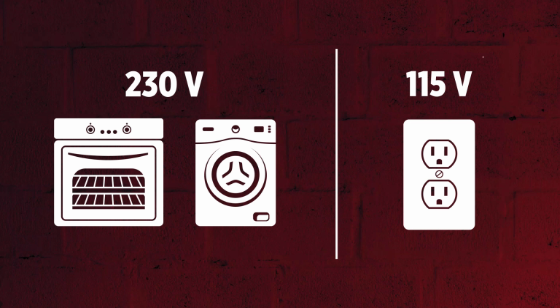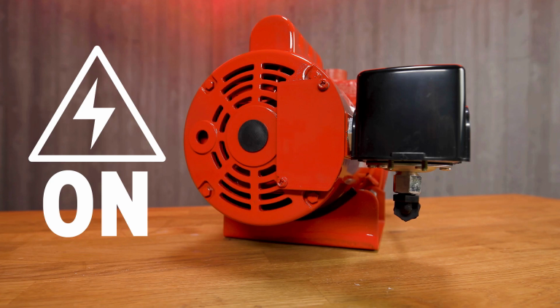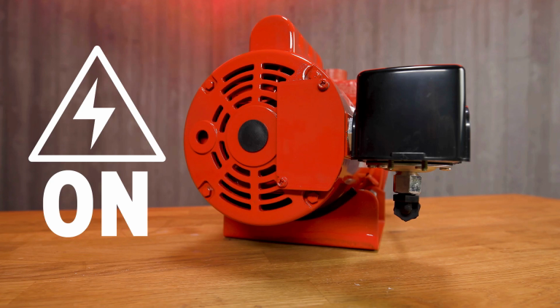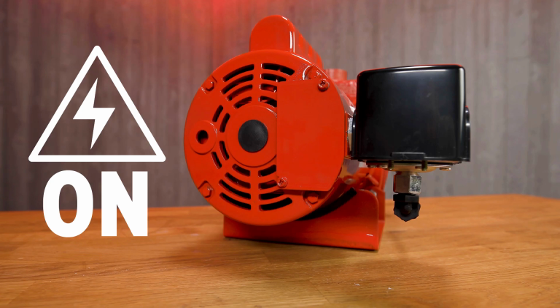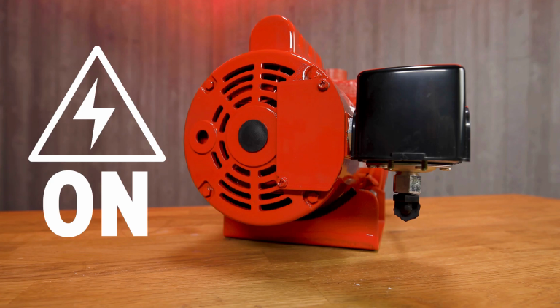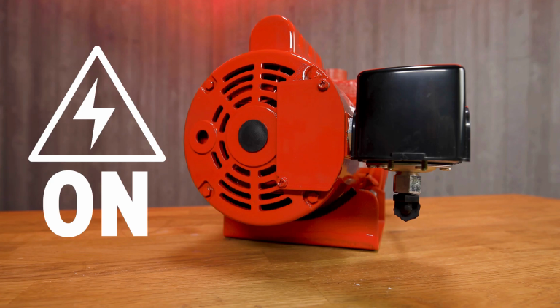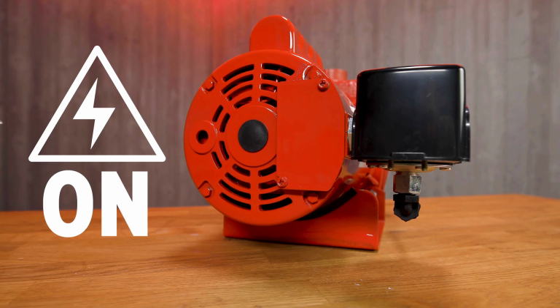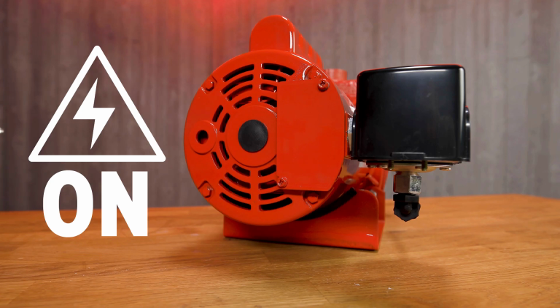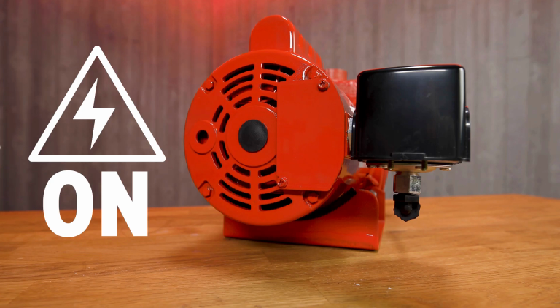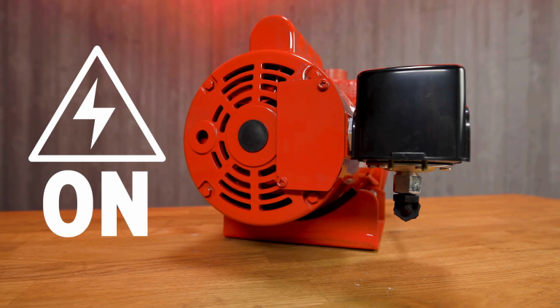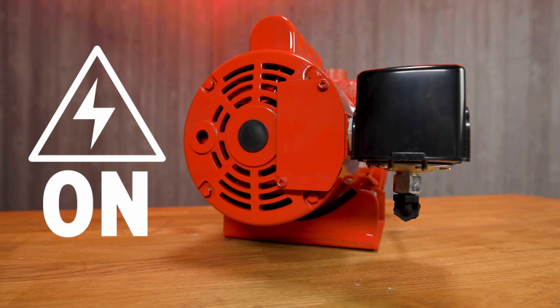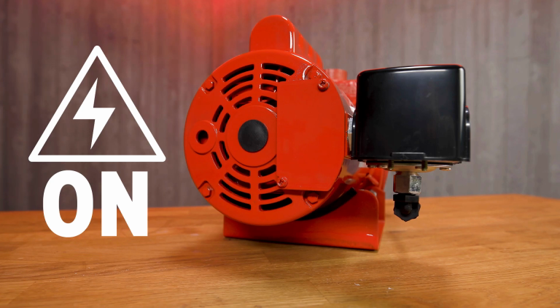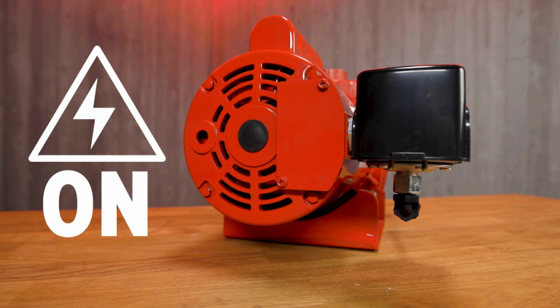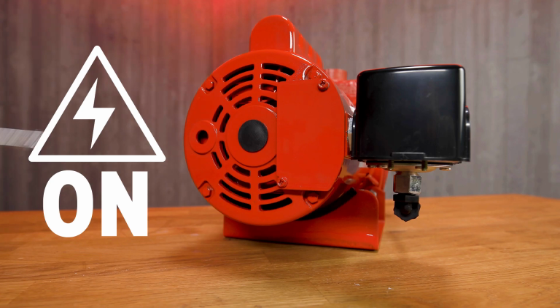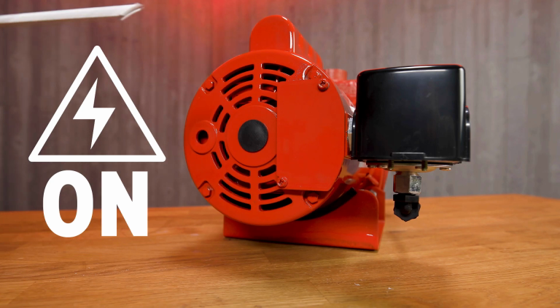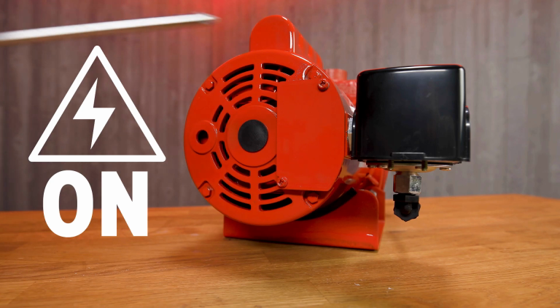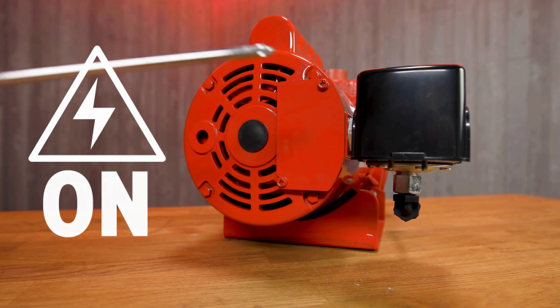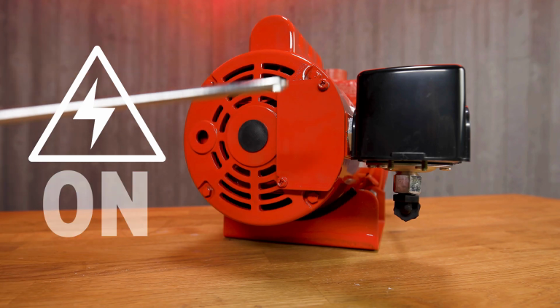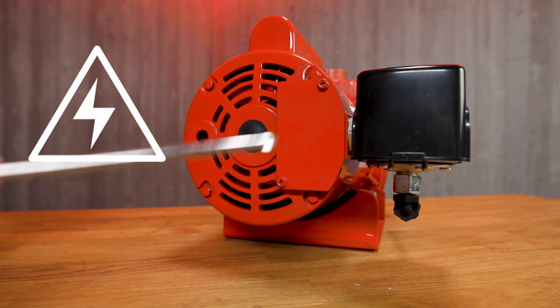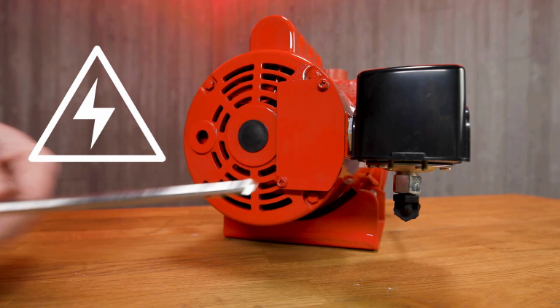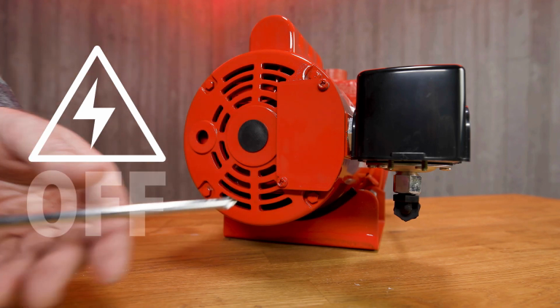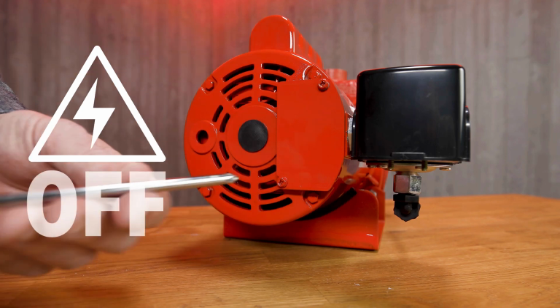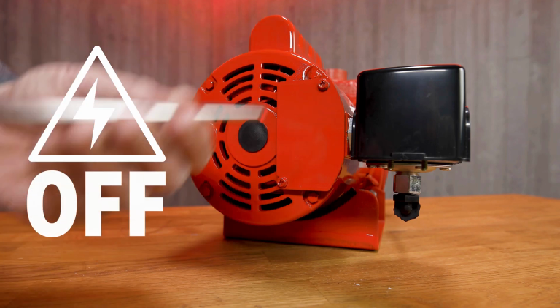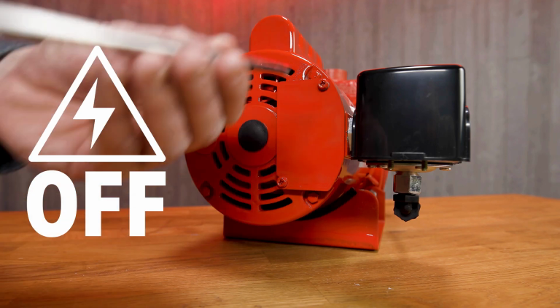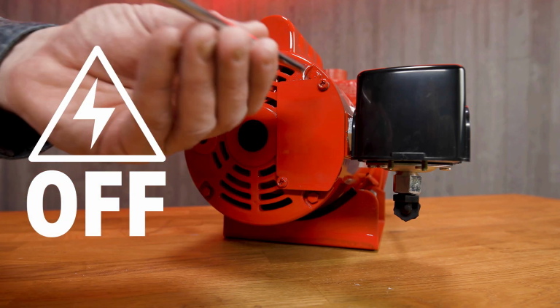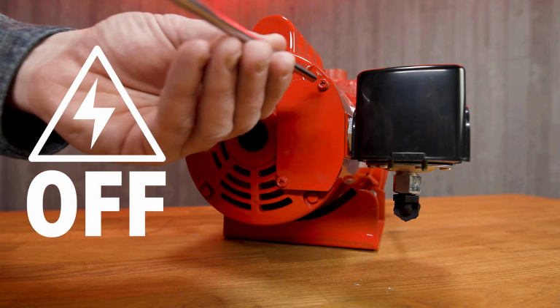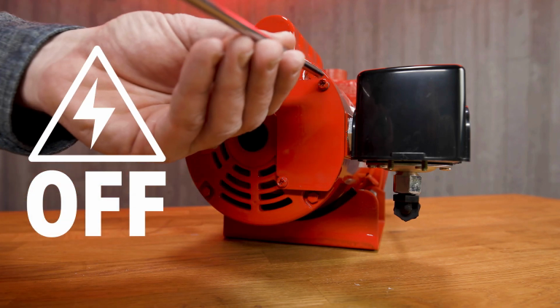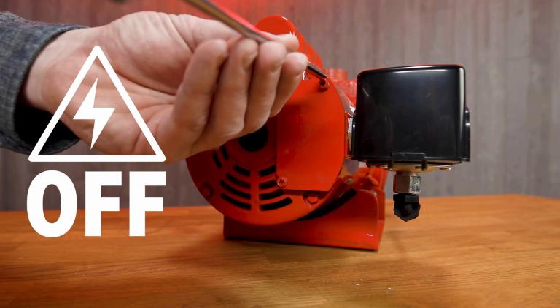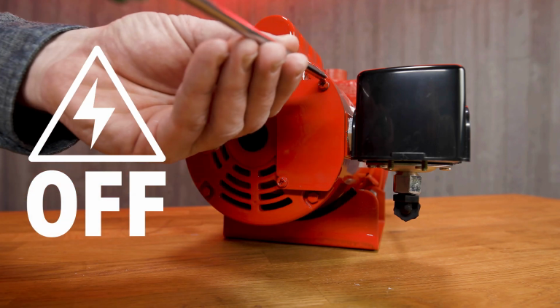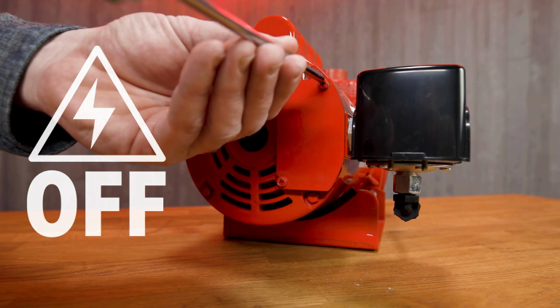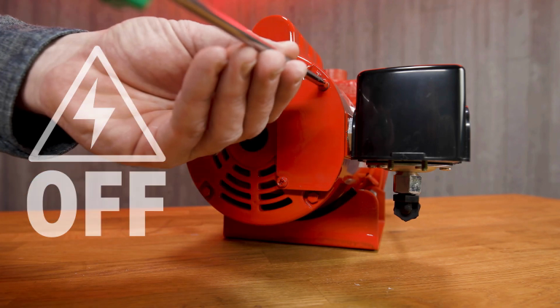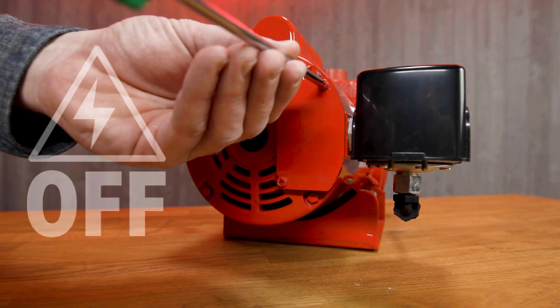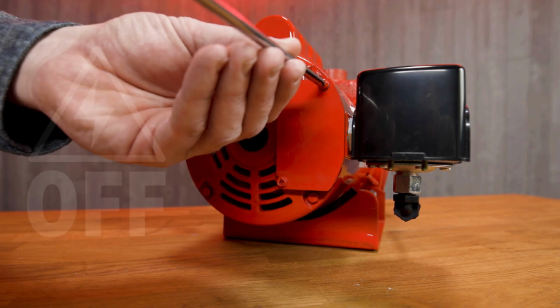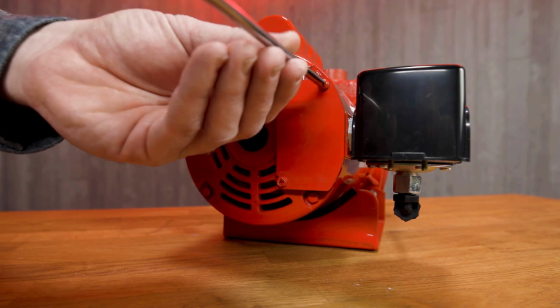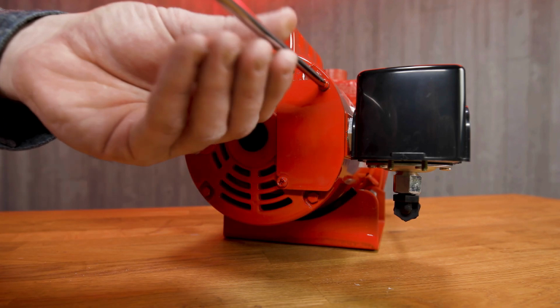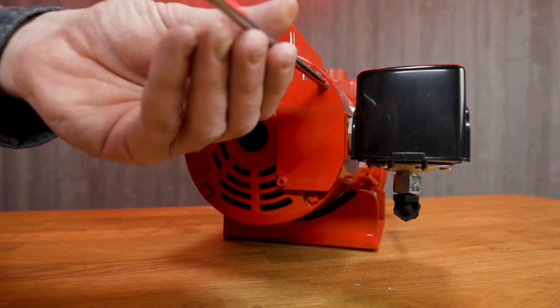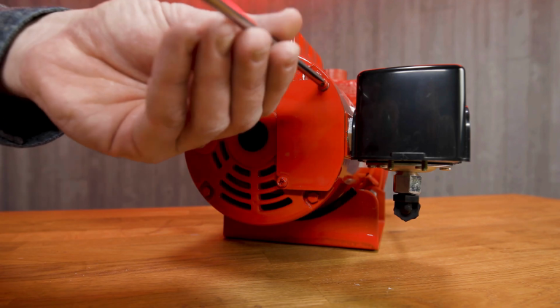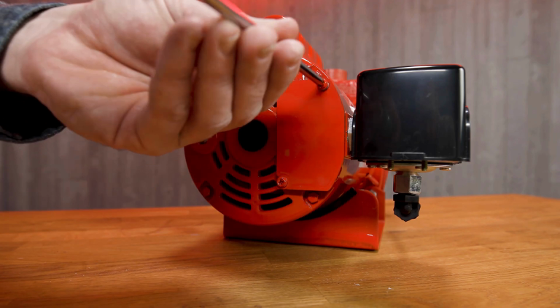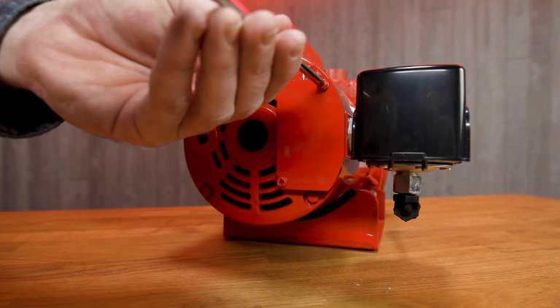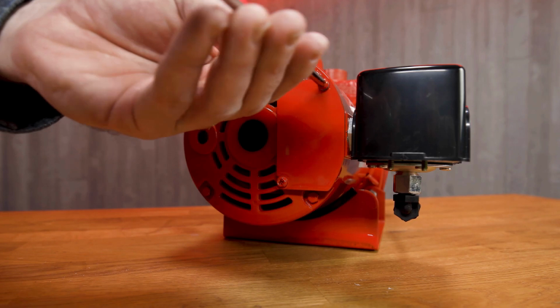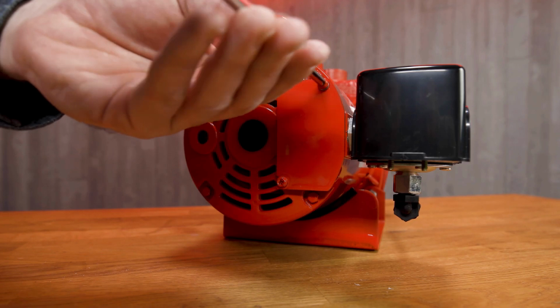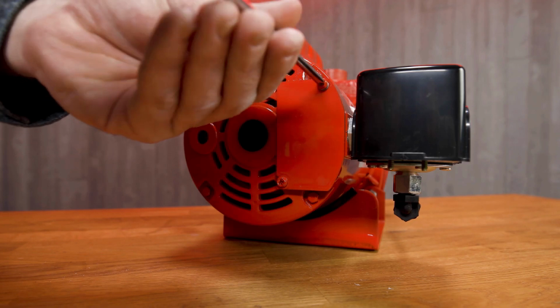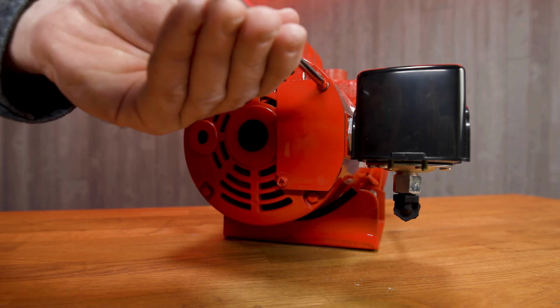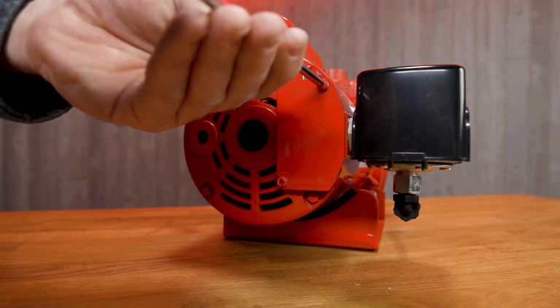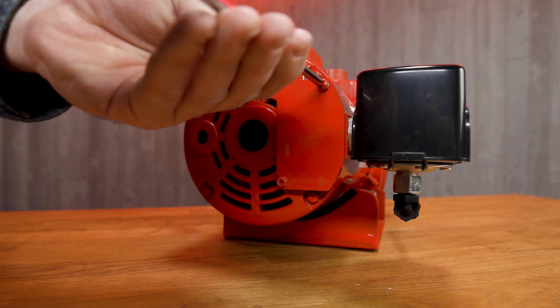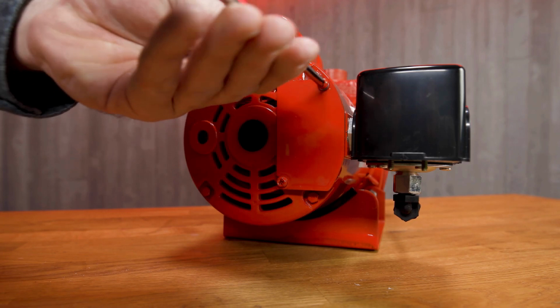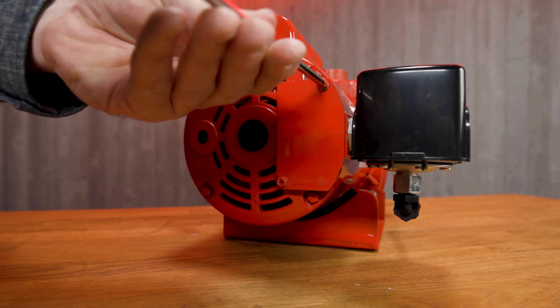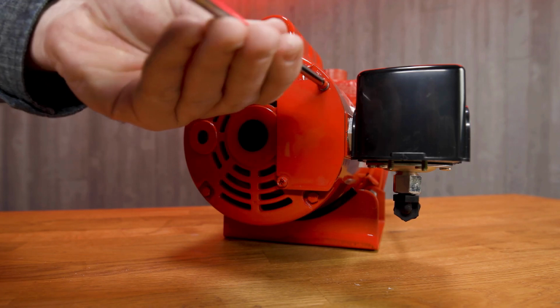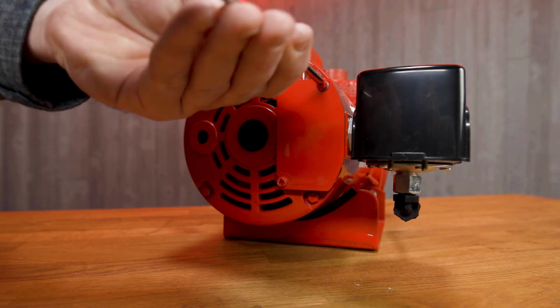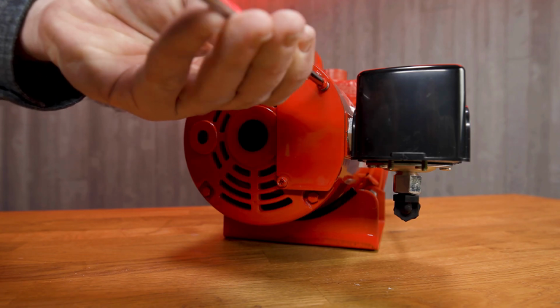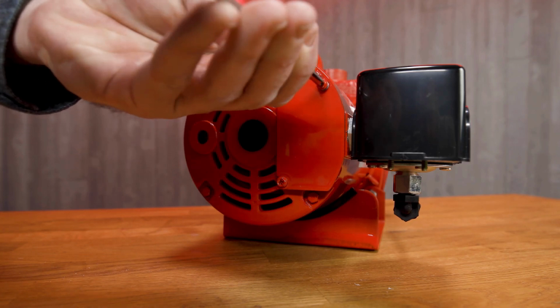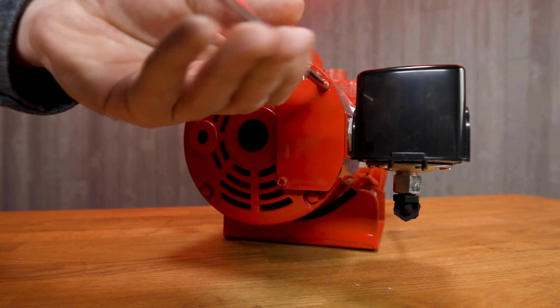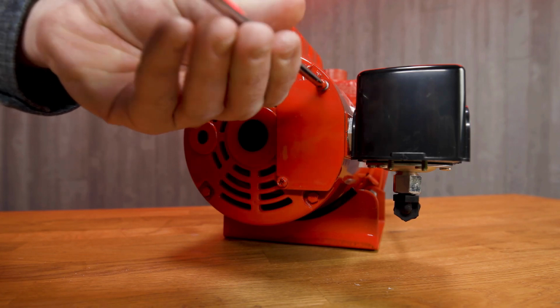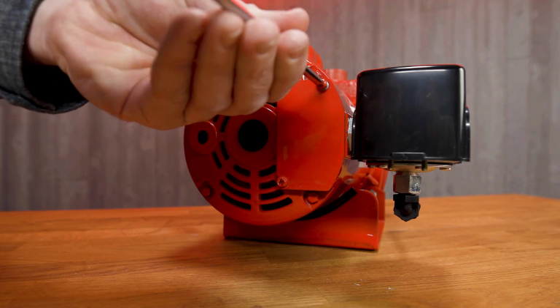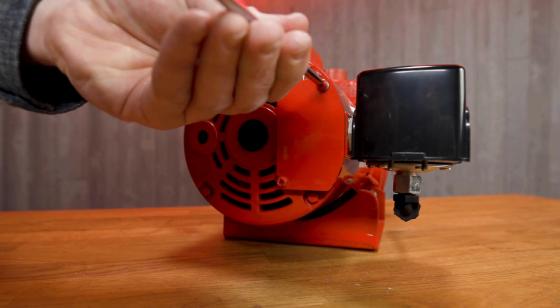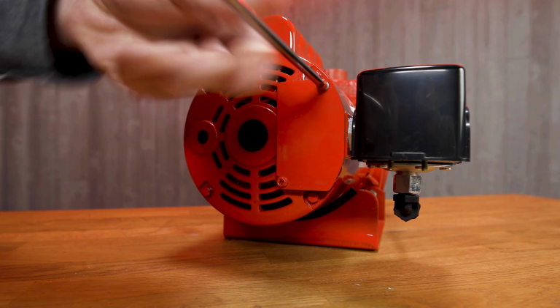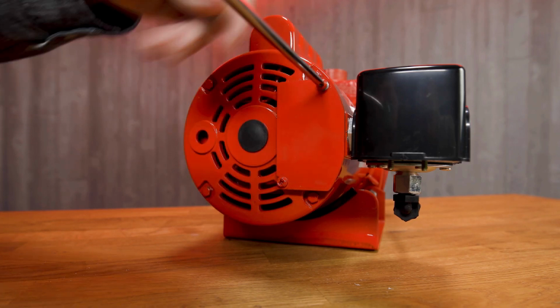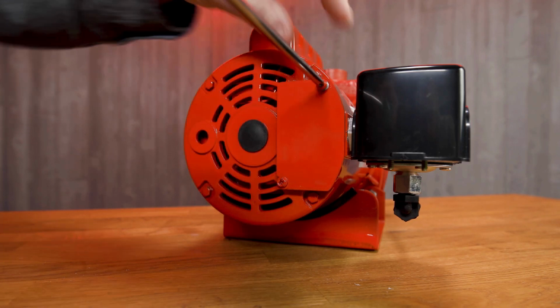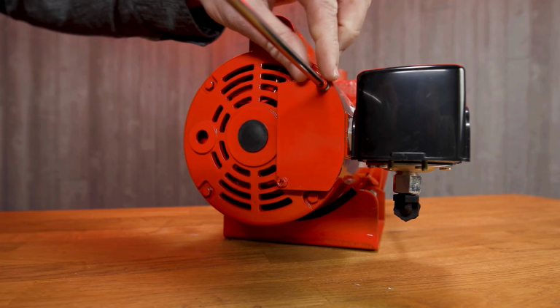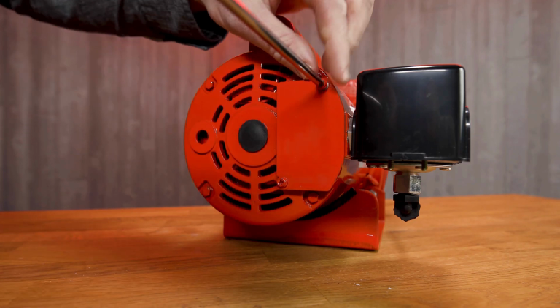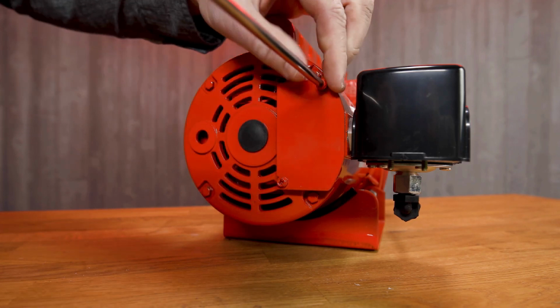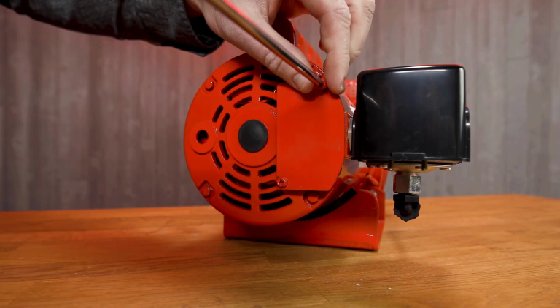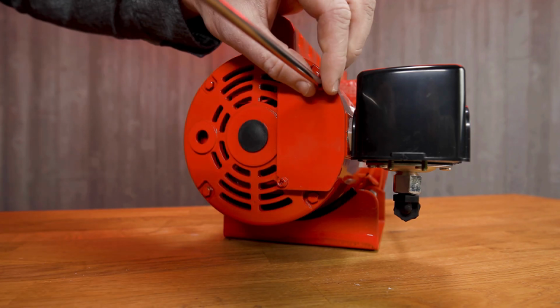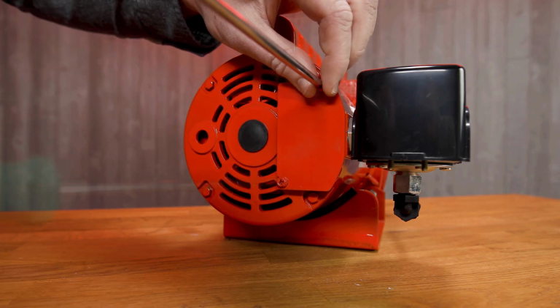Make sure that your pump is disconnected from the power source. Next, we're going to remove the cover using a Phillips screwdriver.